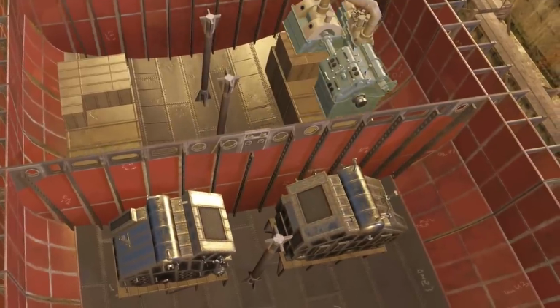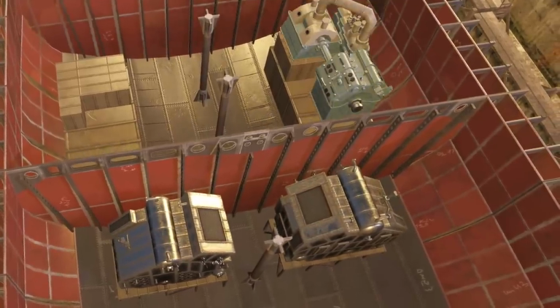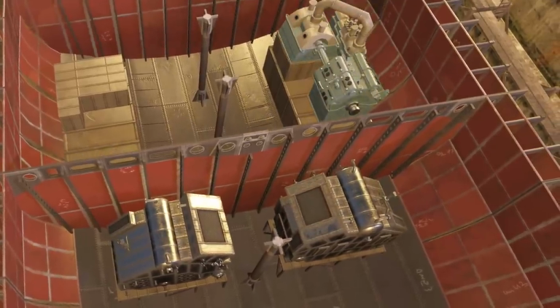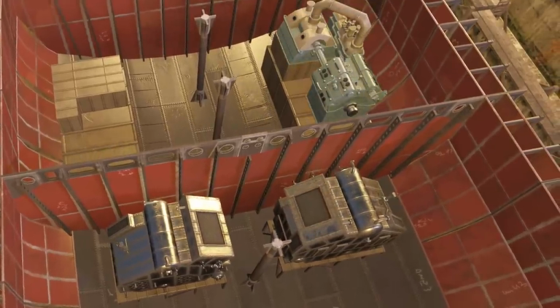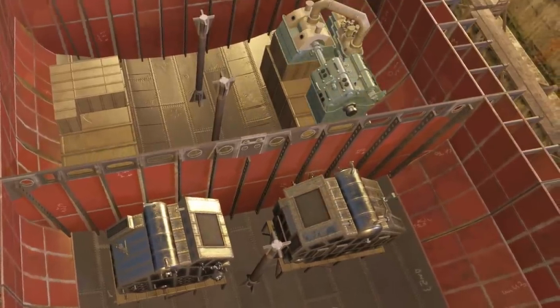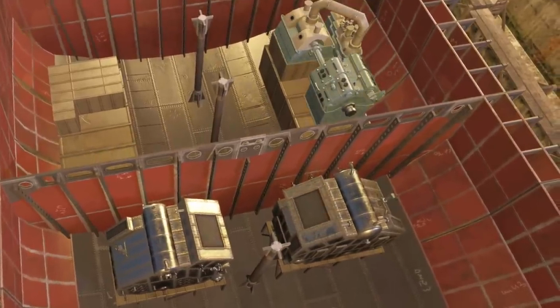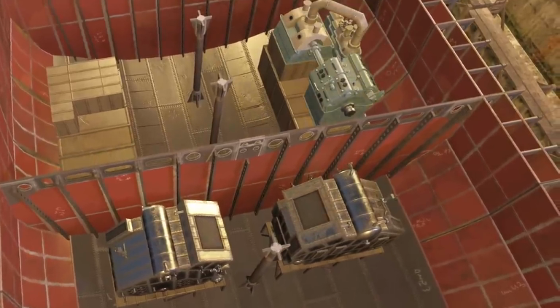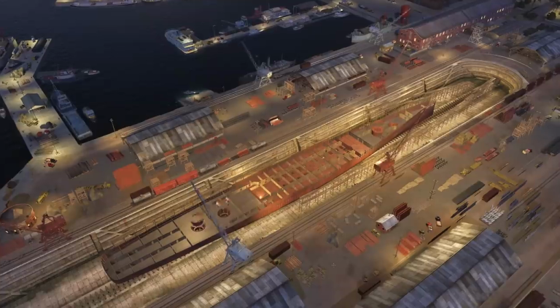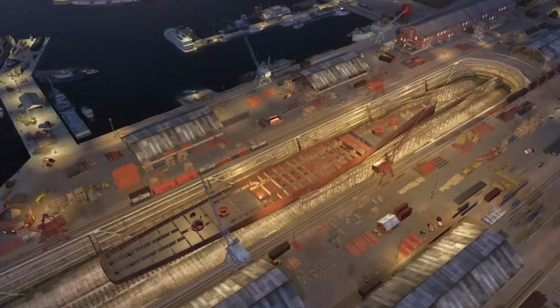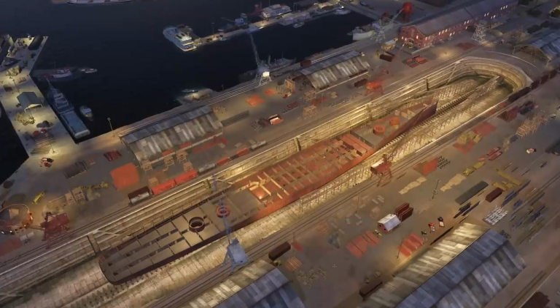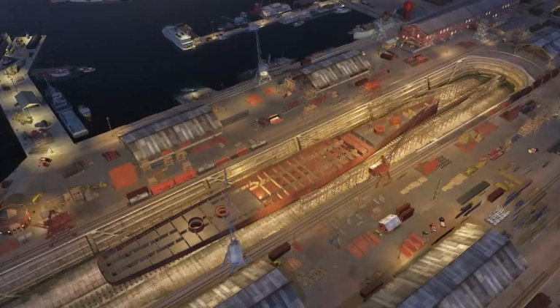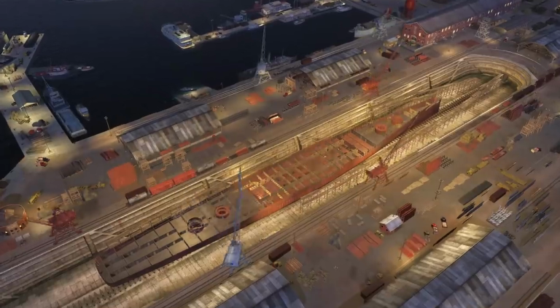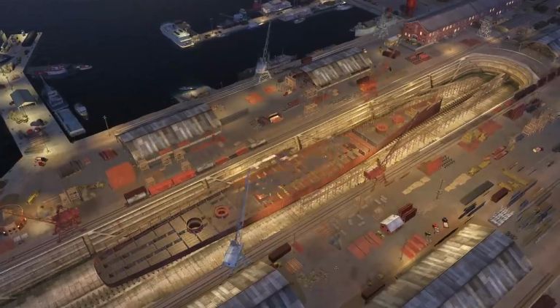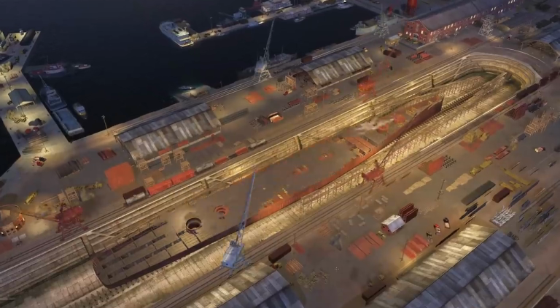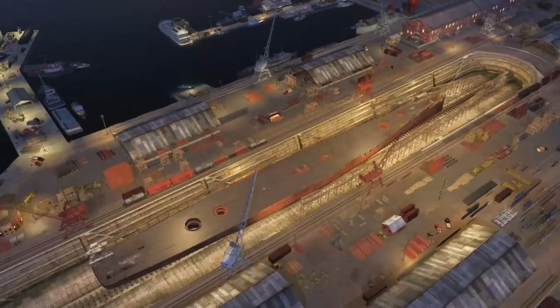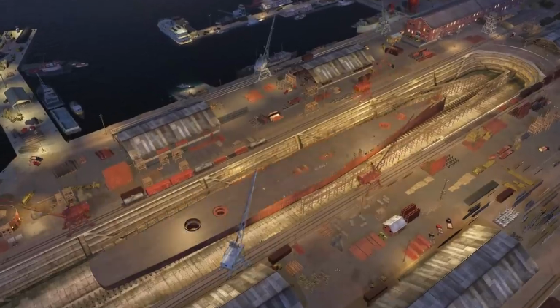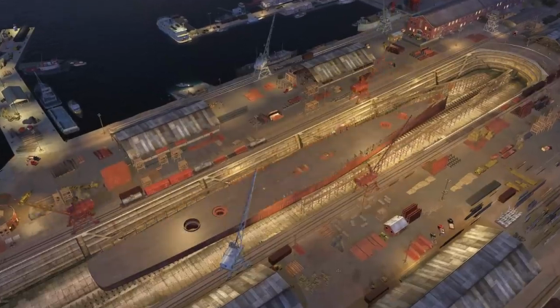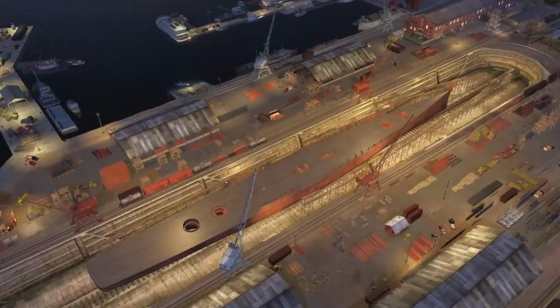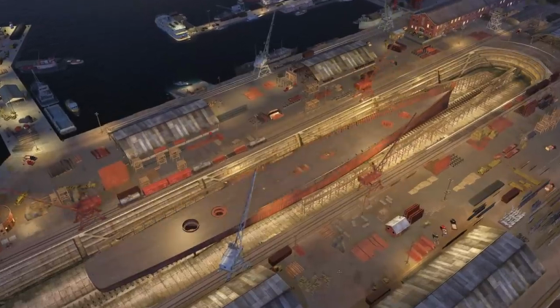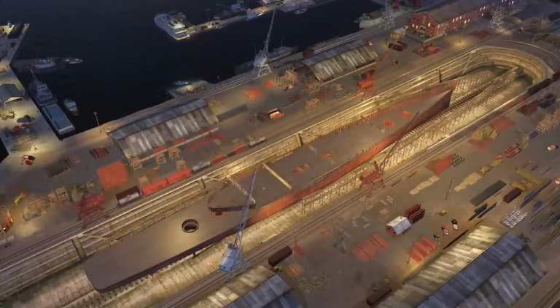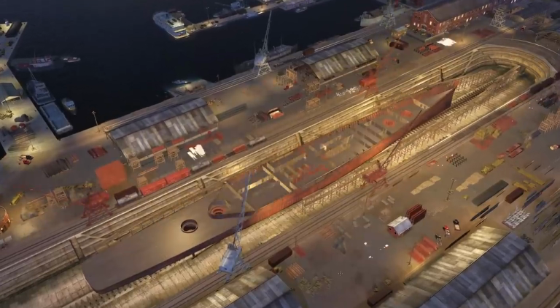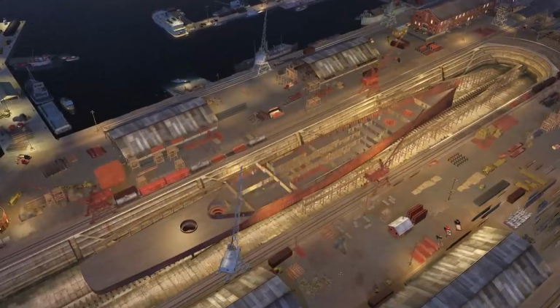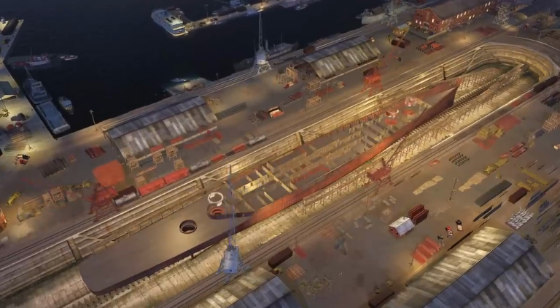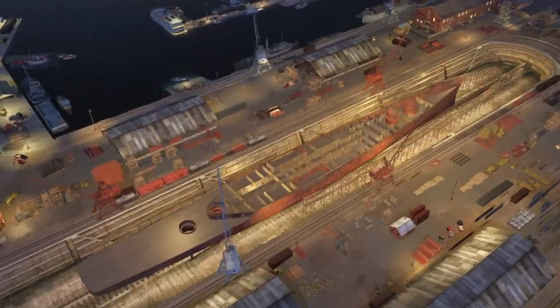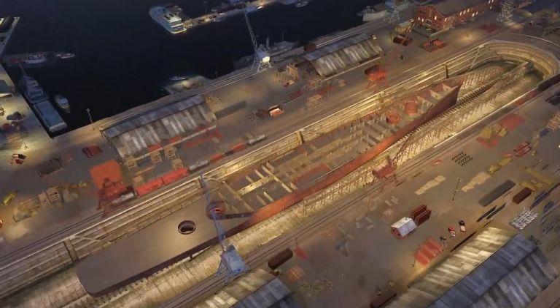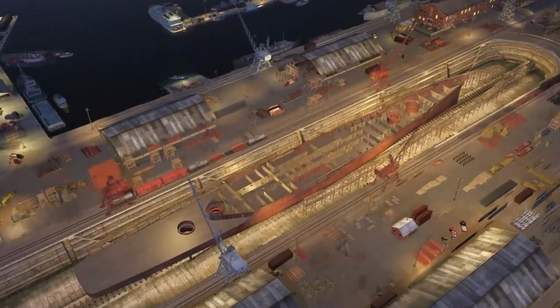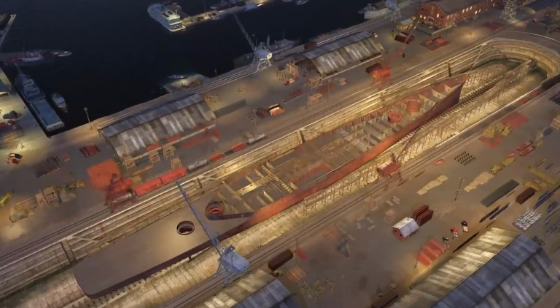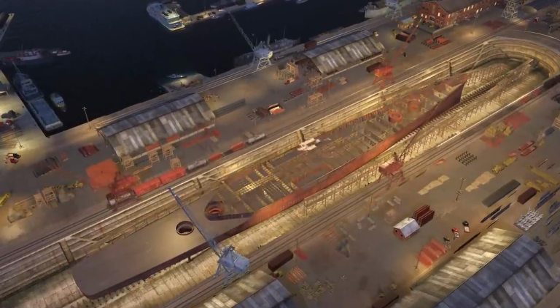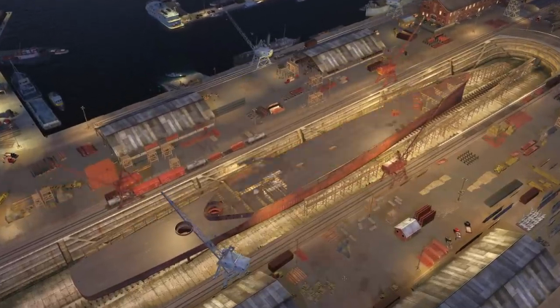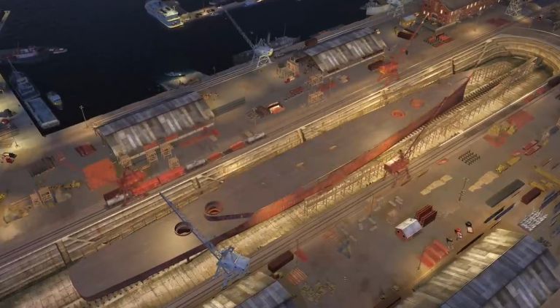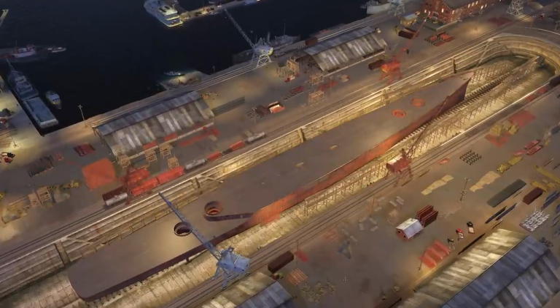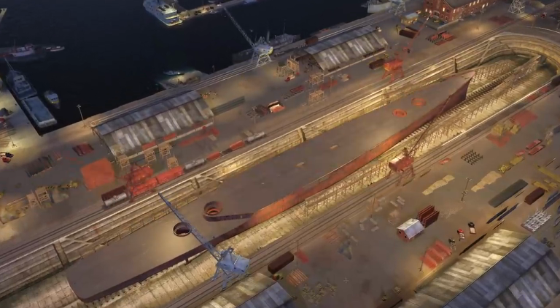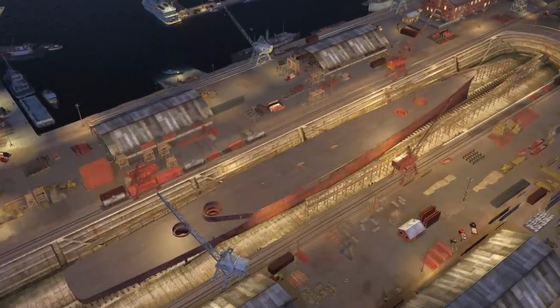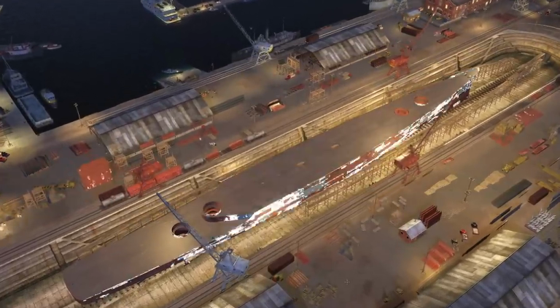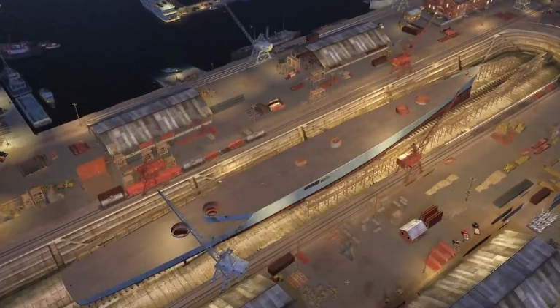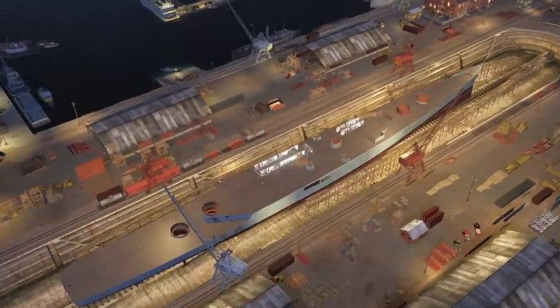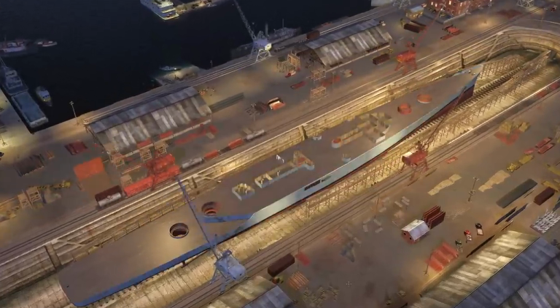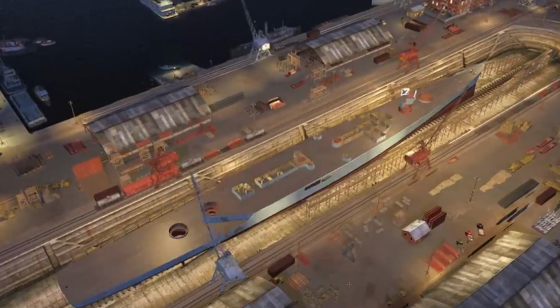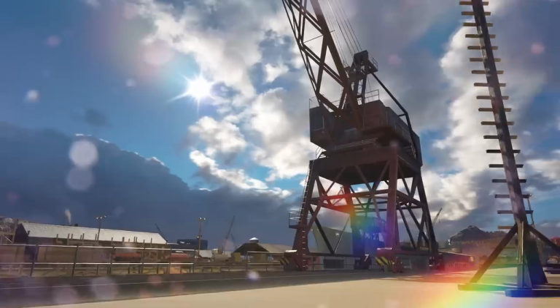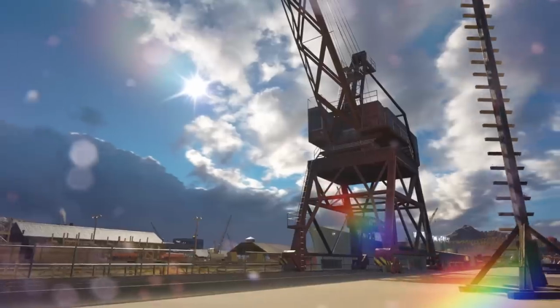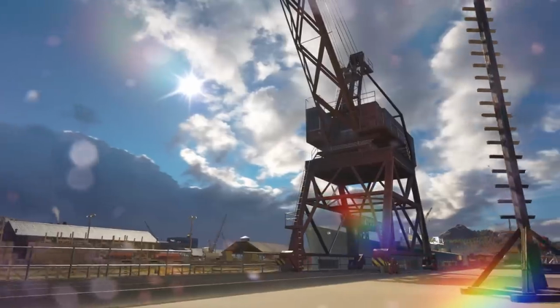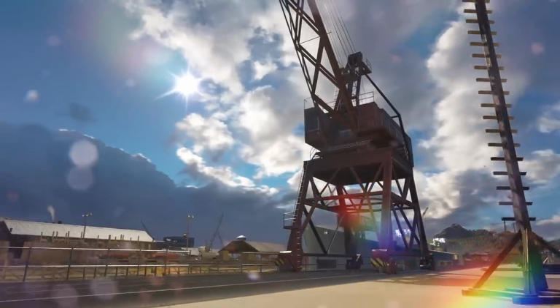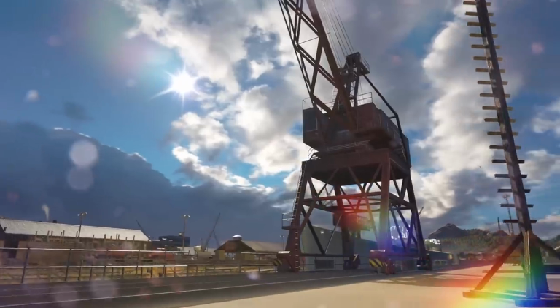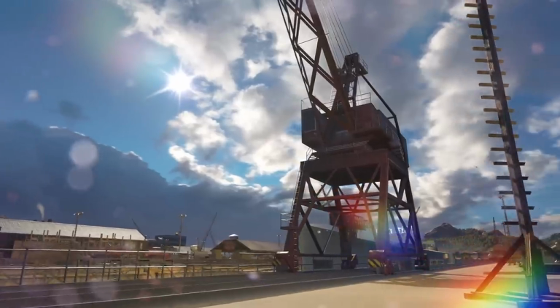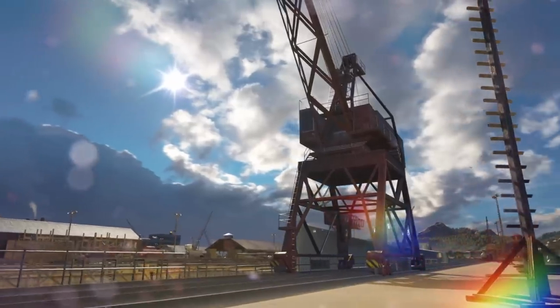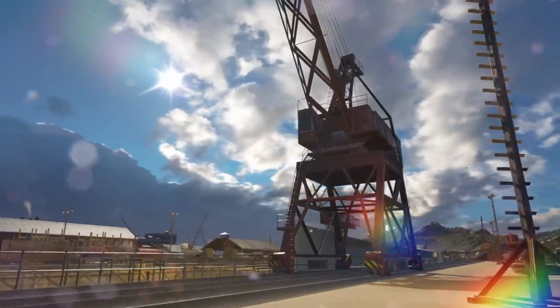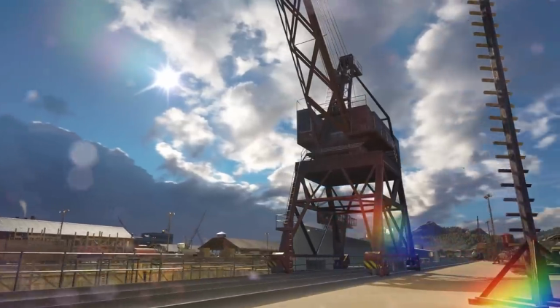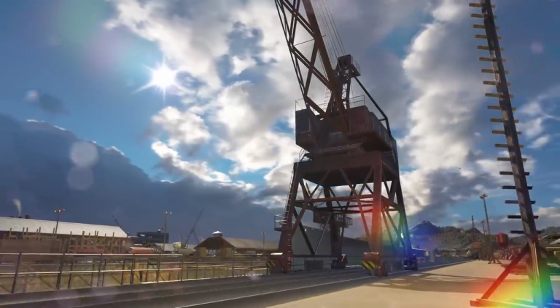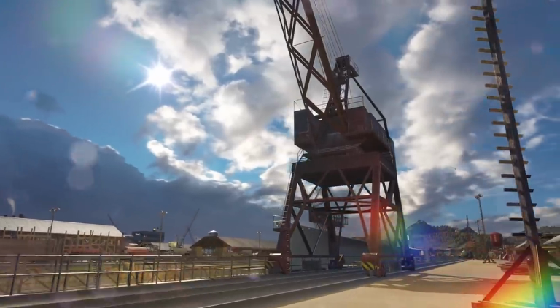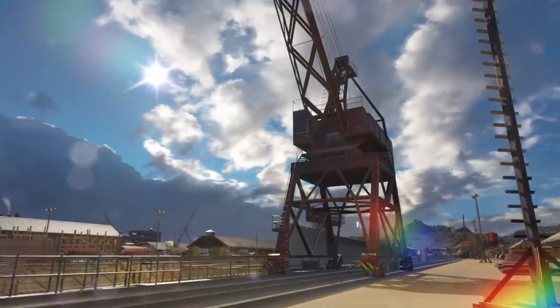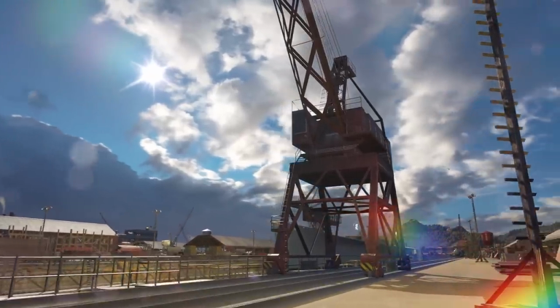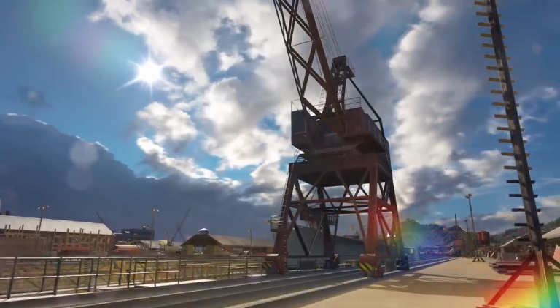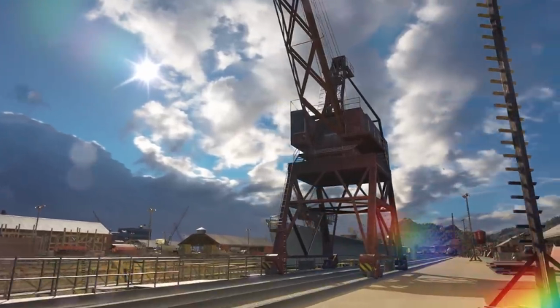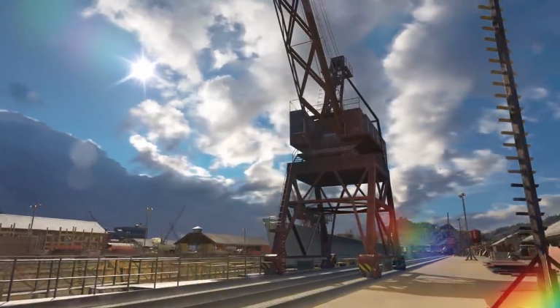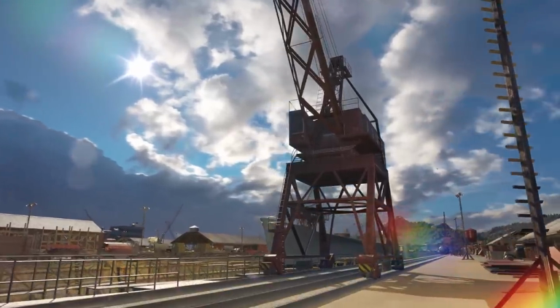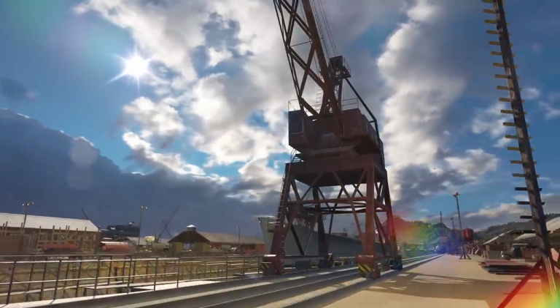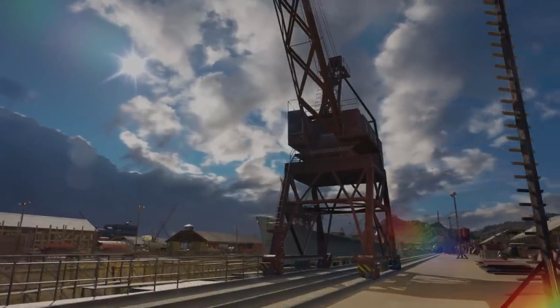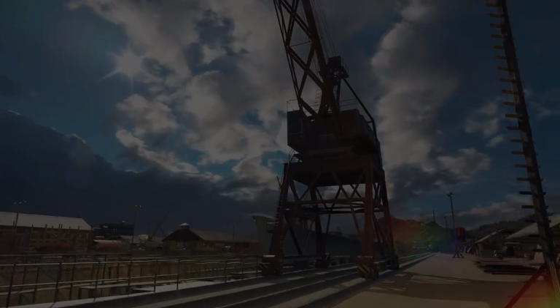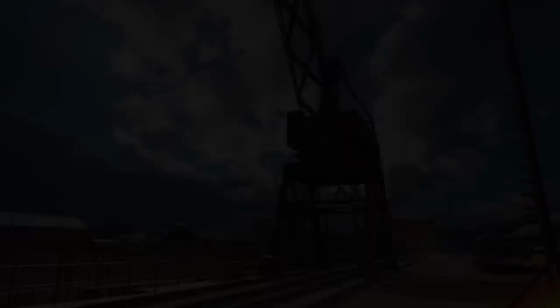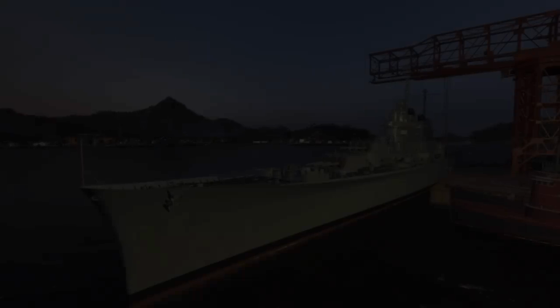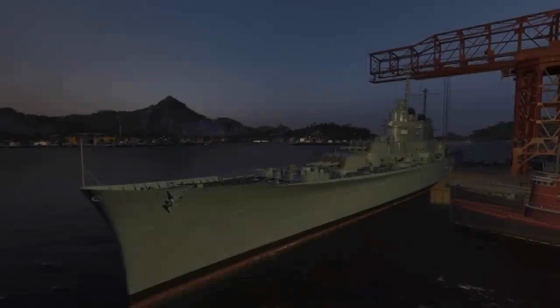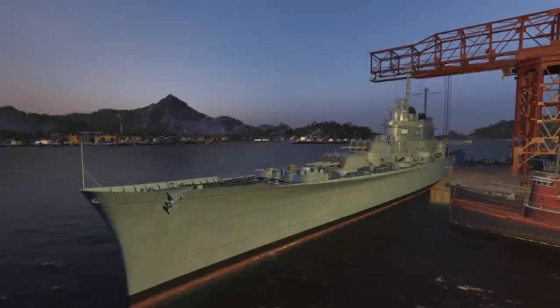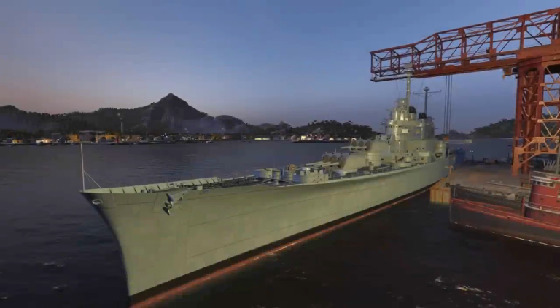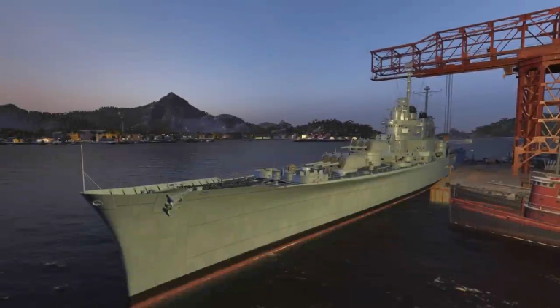Greetings, fellow Captains! This time we'd like to introduce you to the new Tier VIII U.S. cruiser Anchorage.